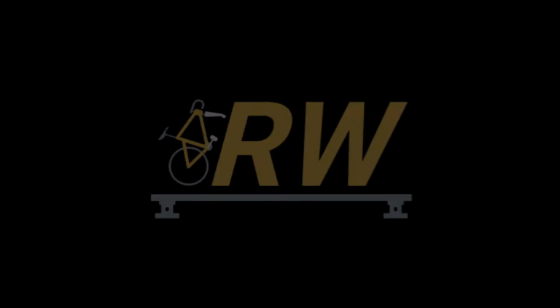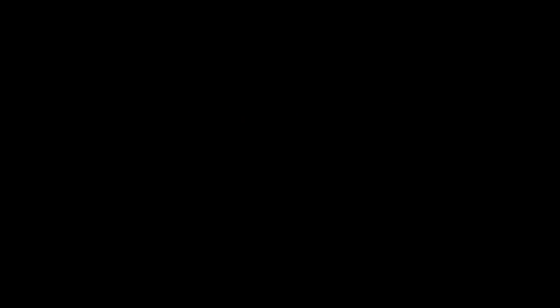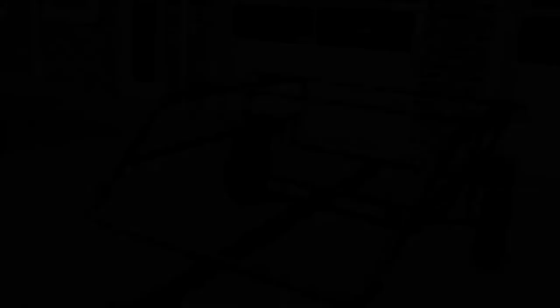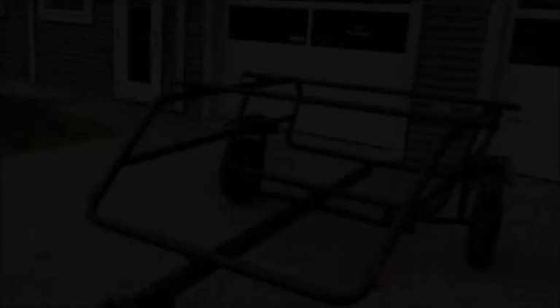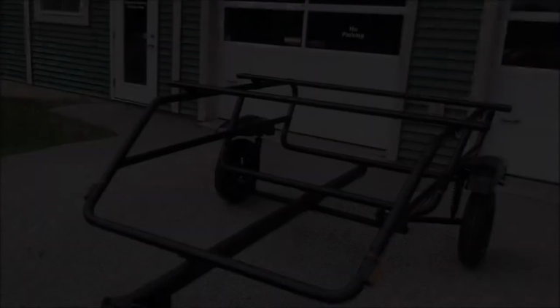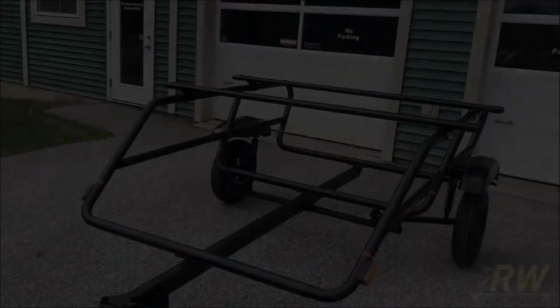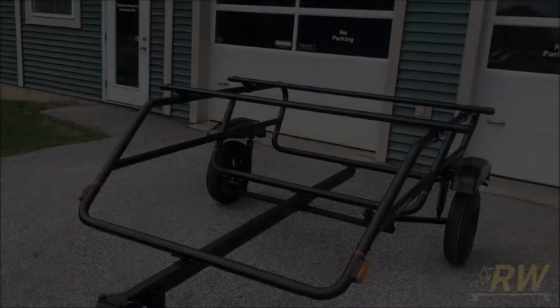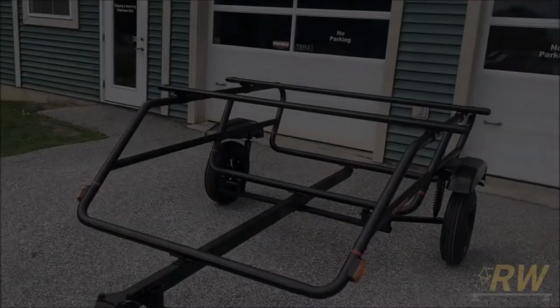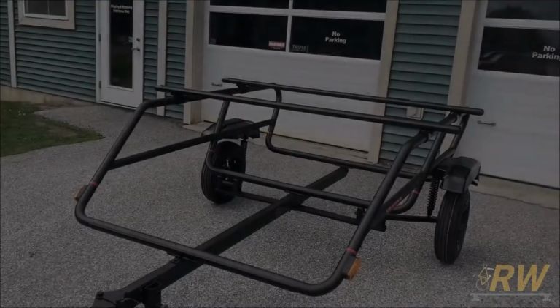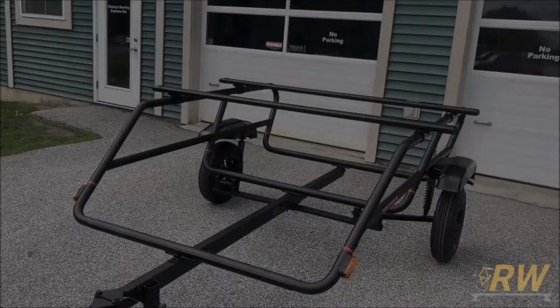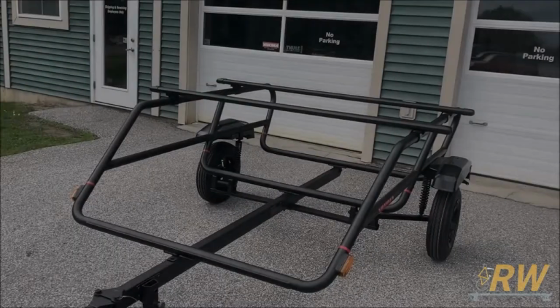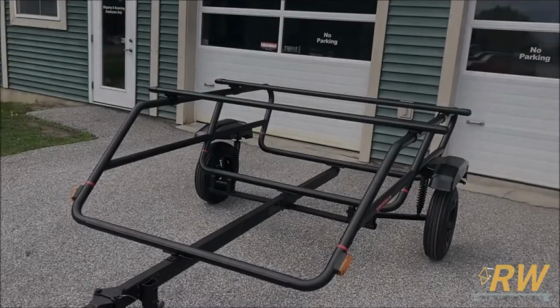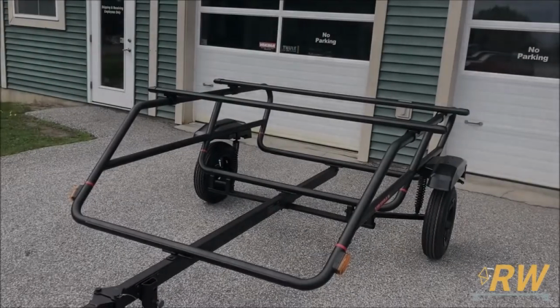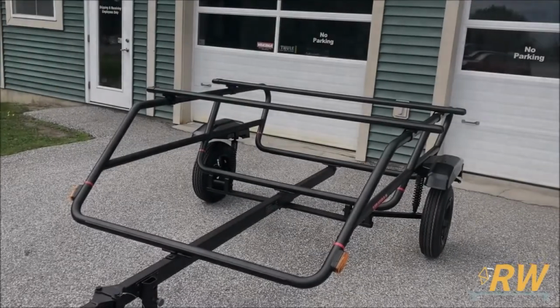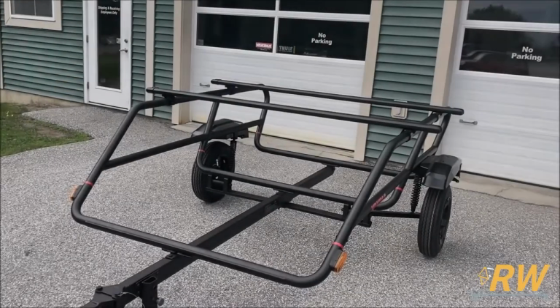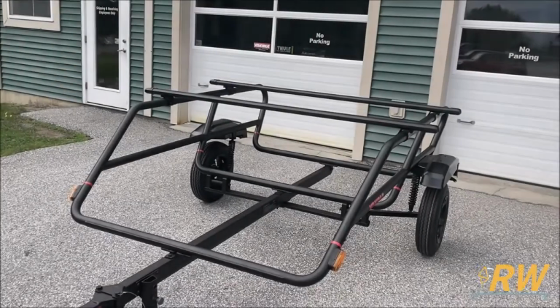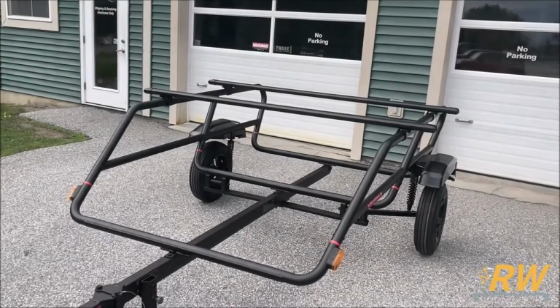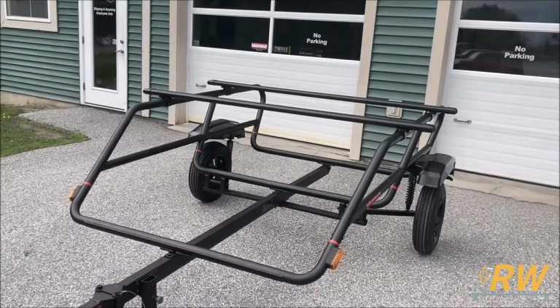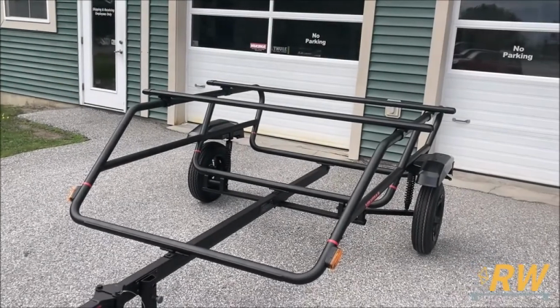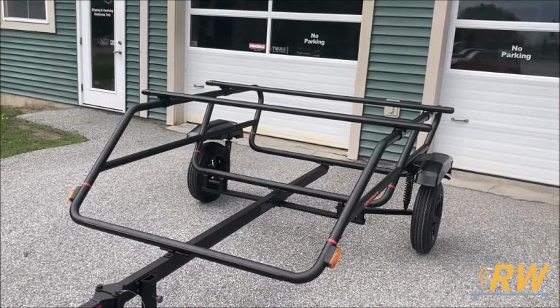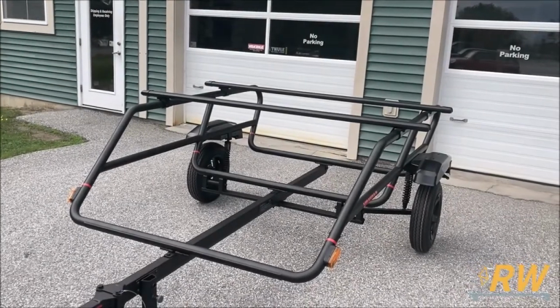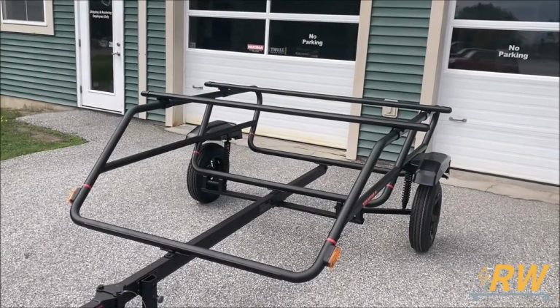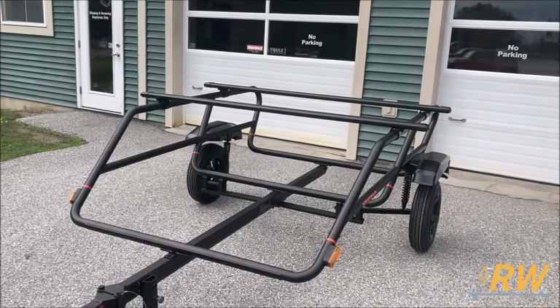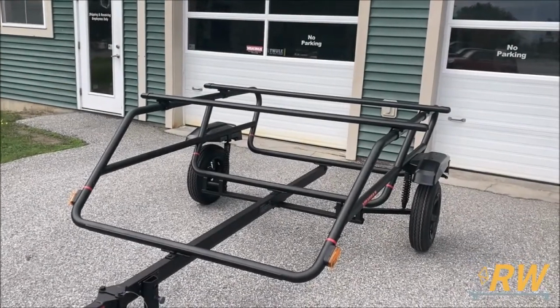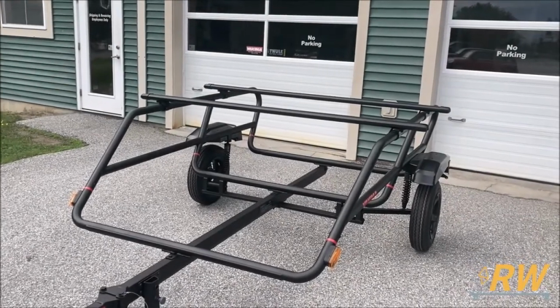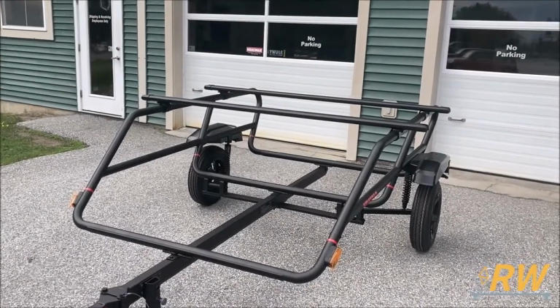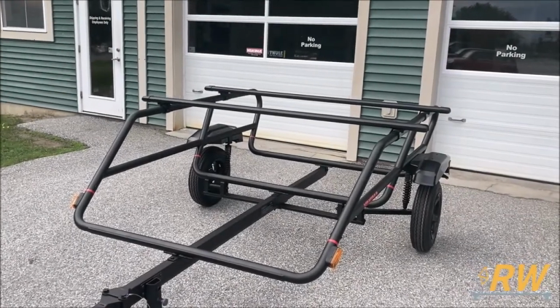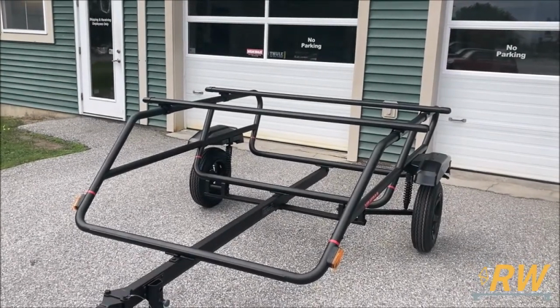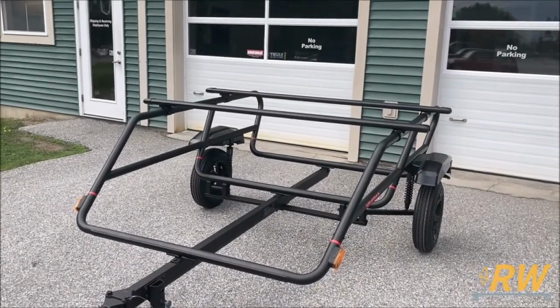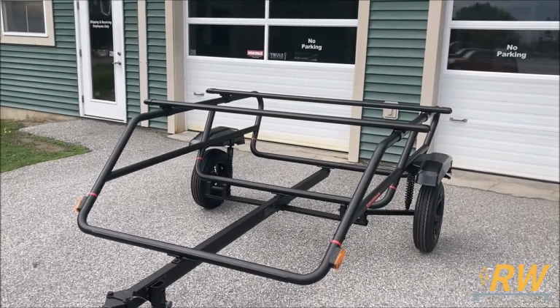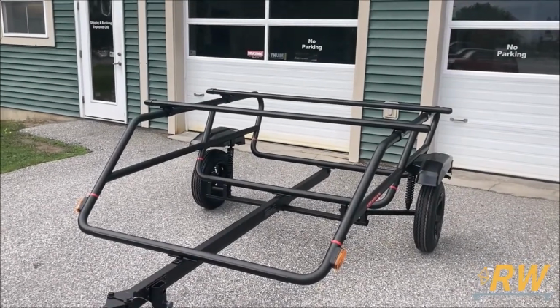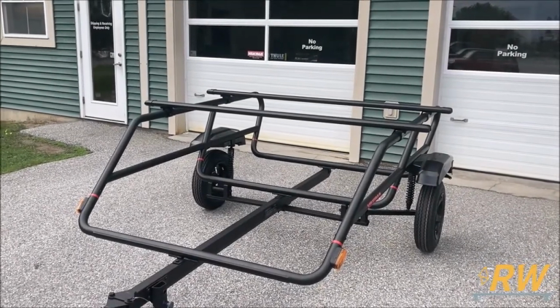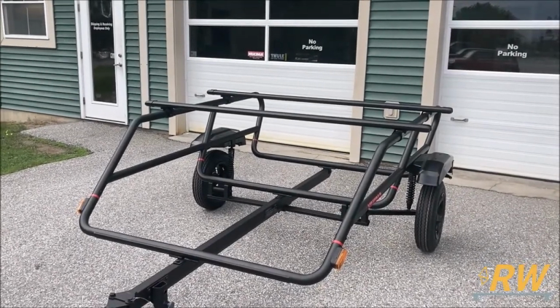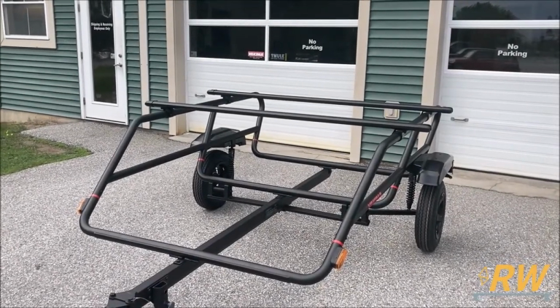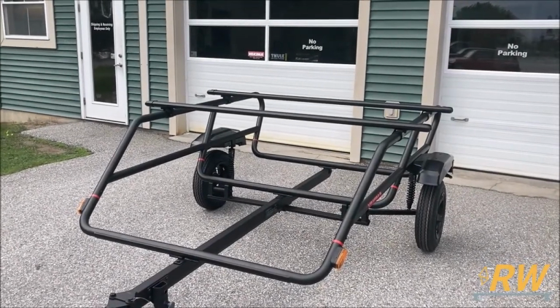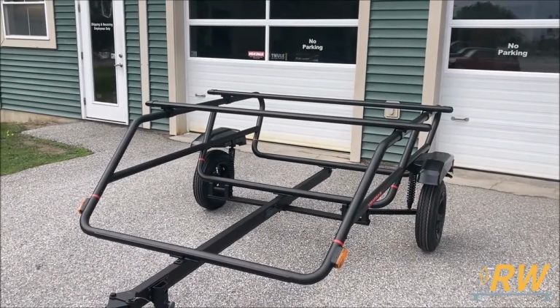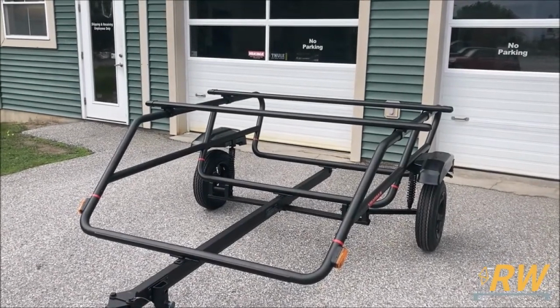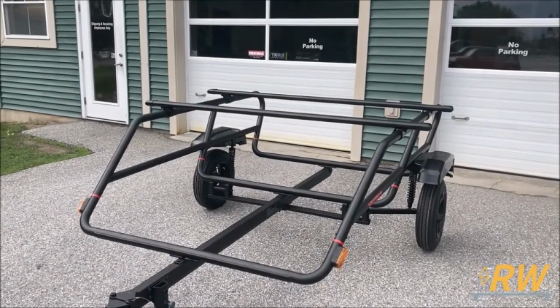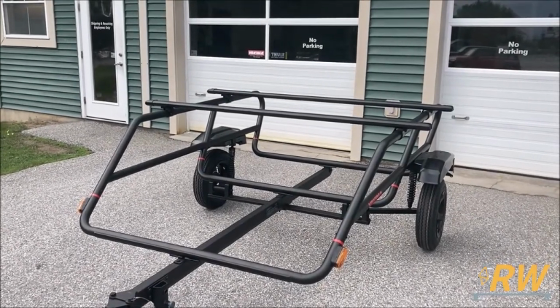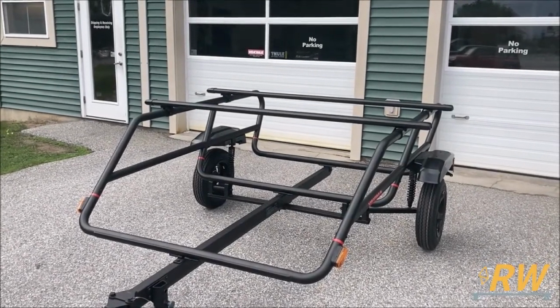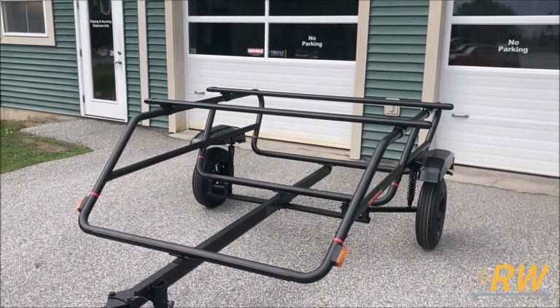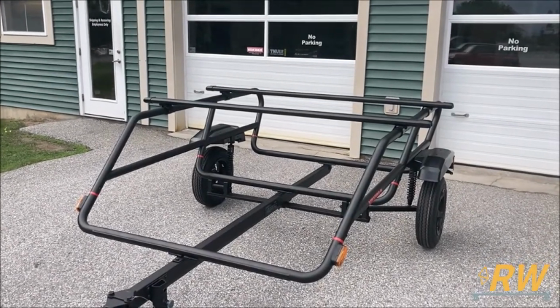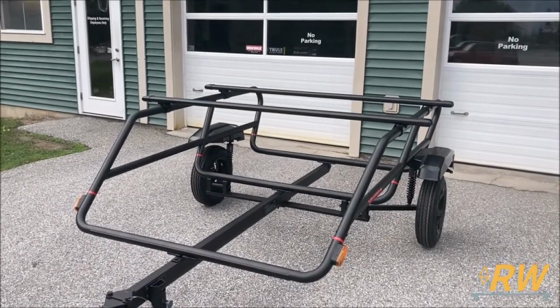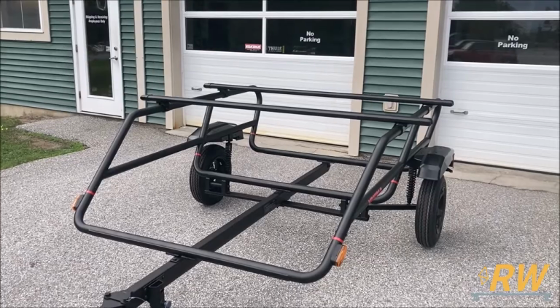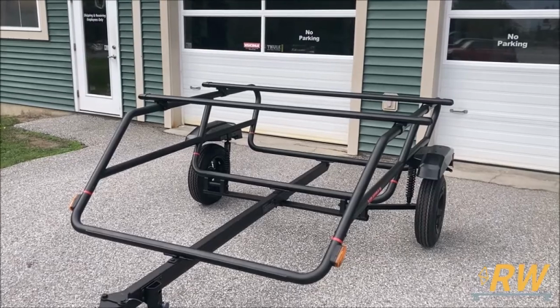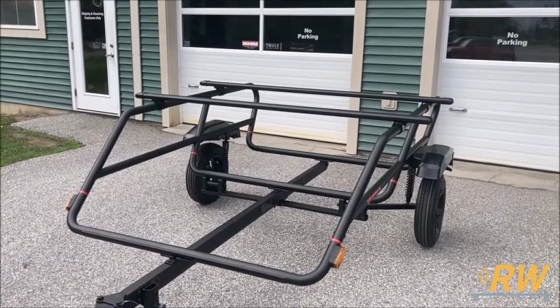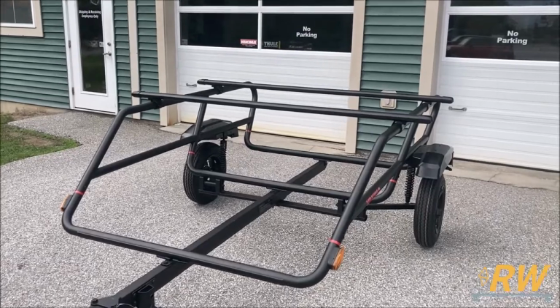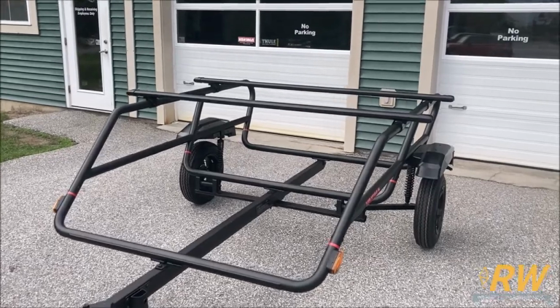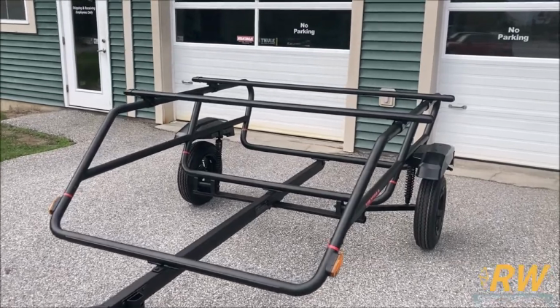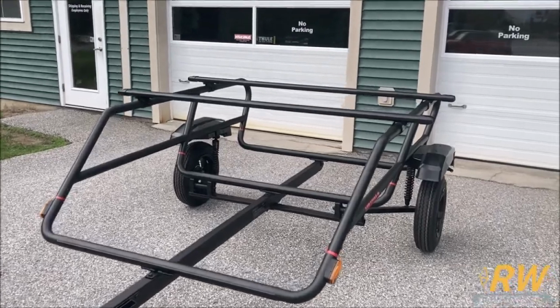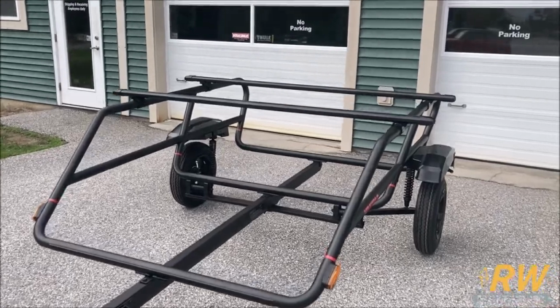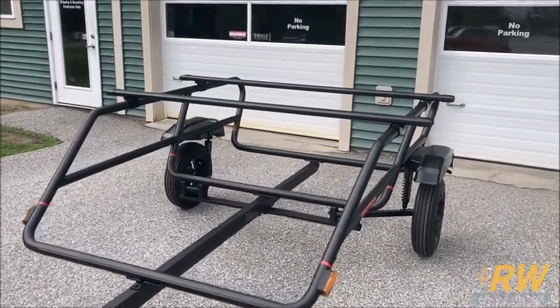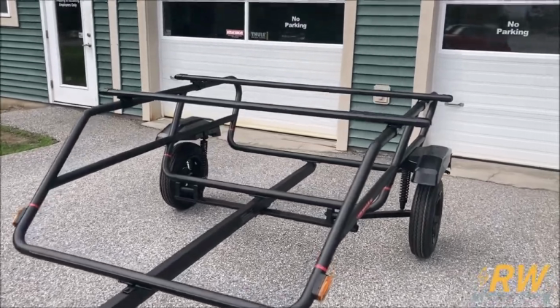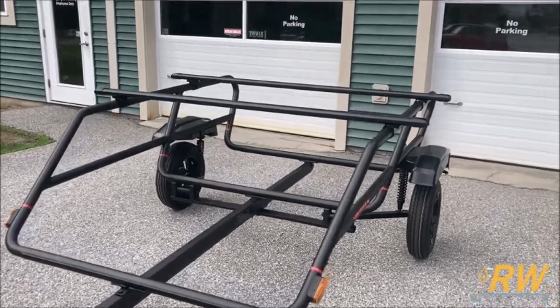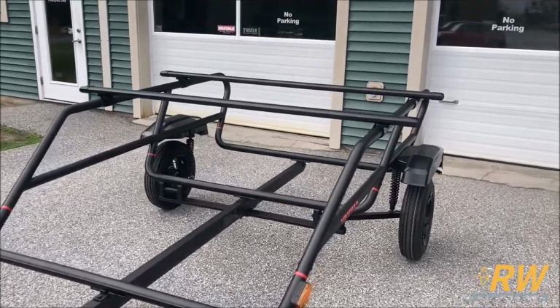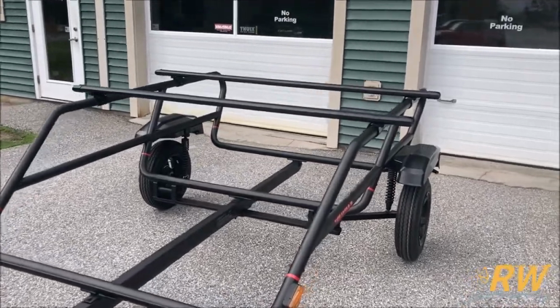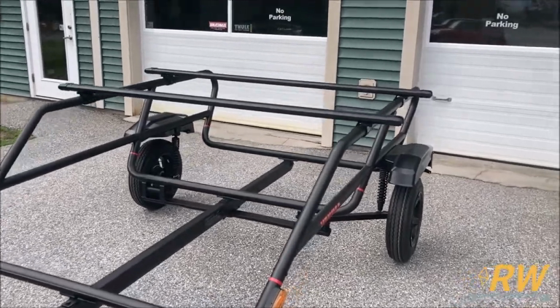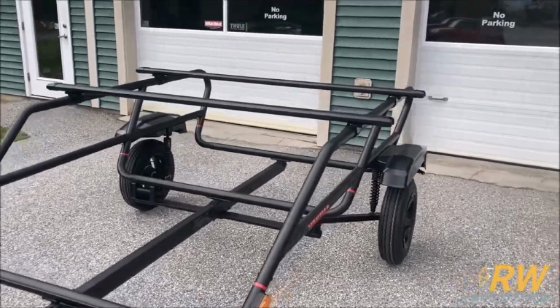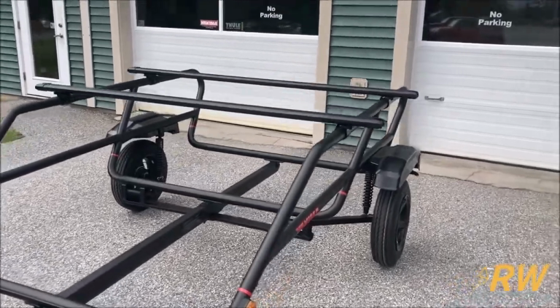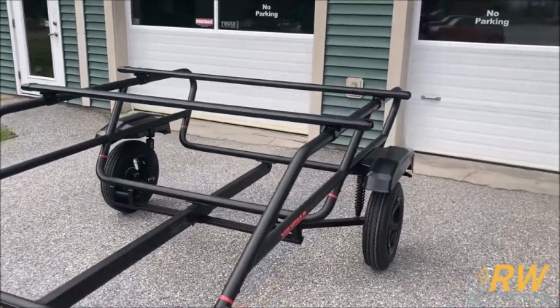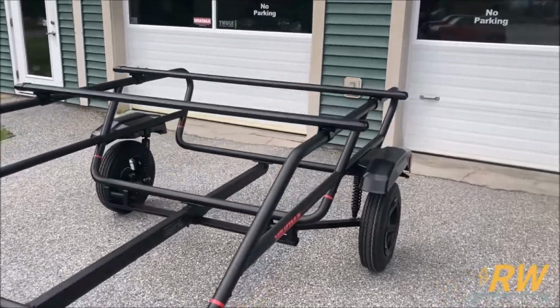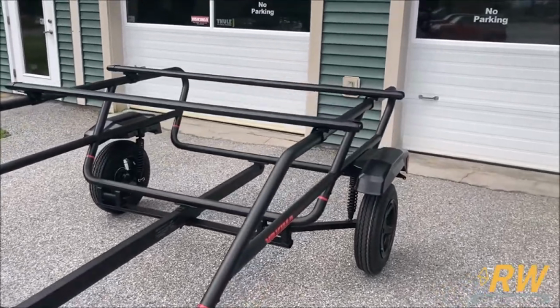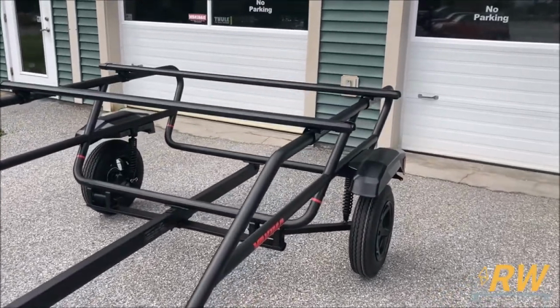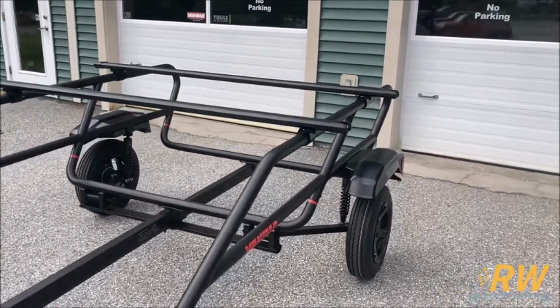Welcome back to the Rack Warehouse YouTube channel. Today we are taking a look at the Easy Rider High Sport Trailer from Yakima.